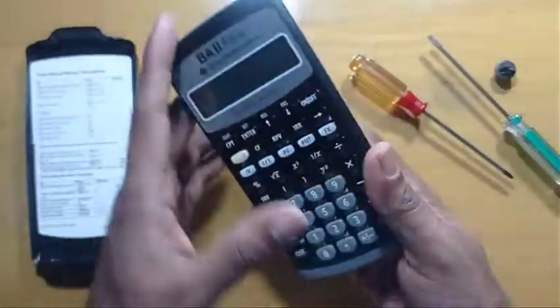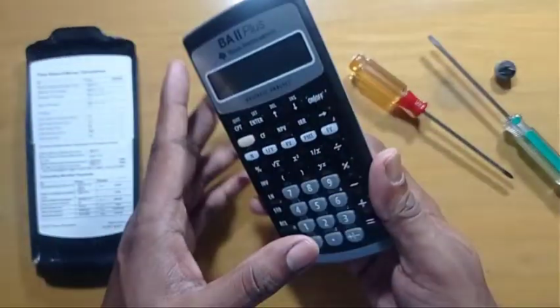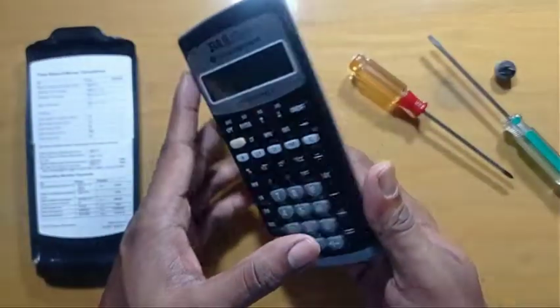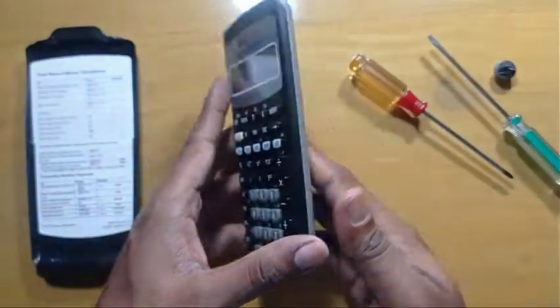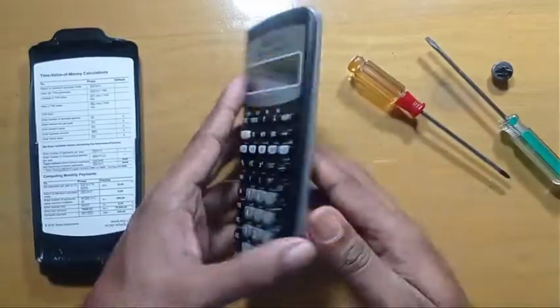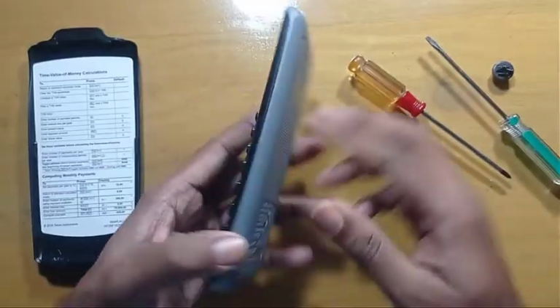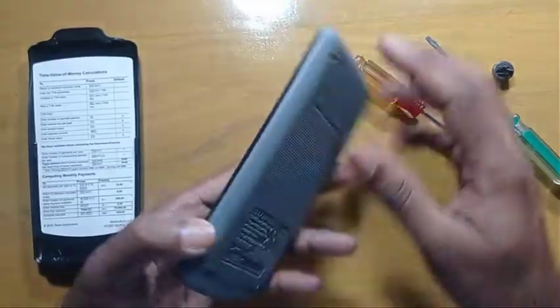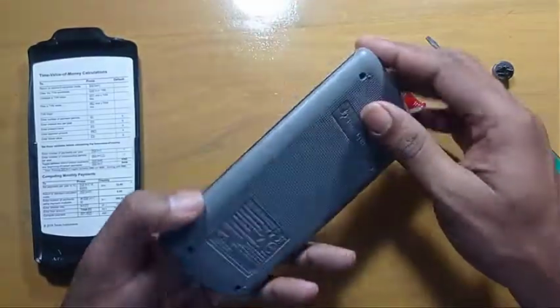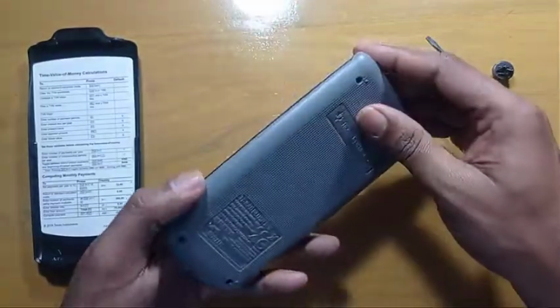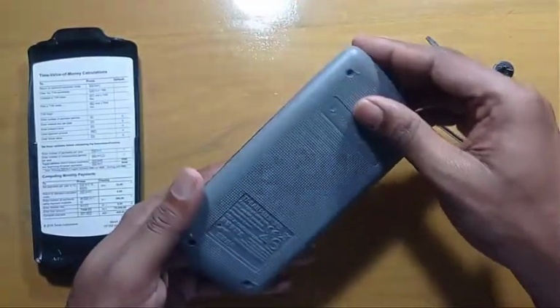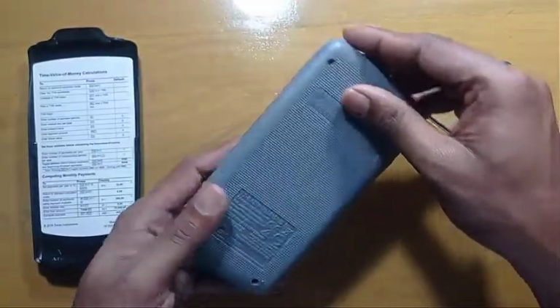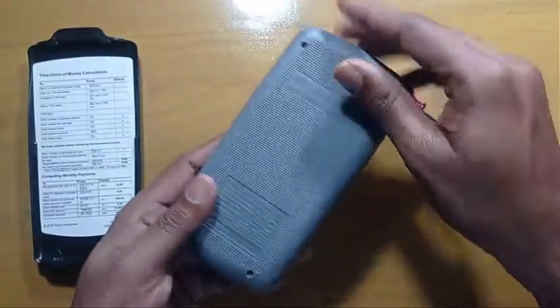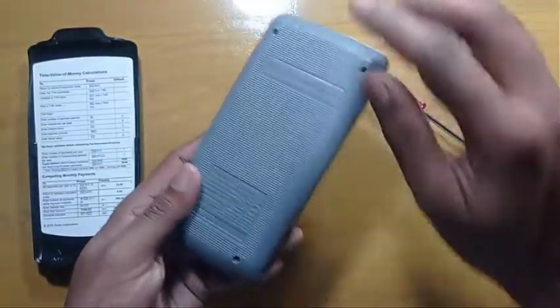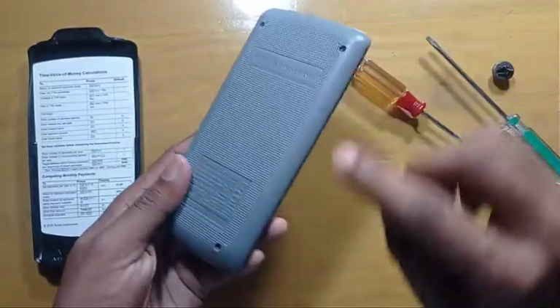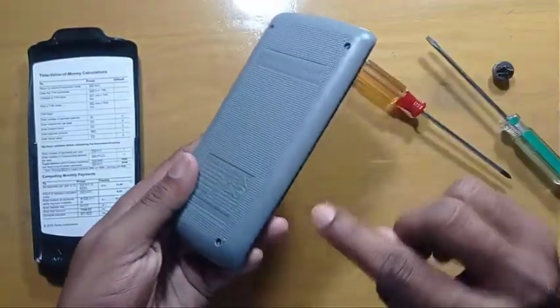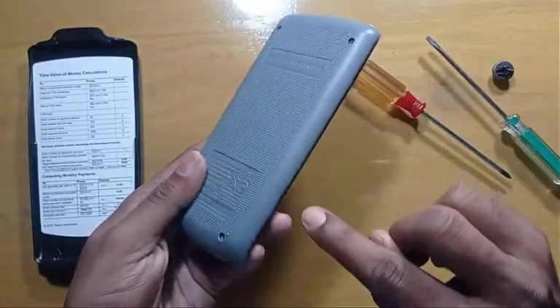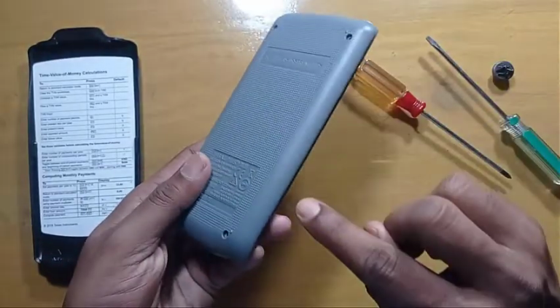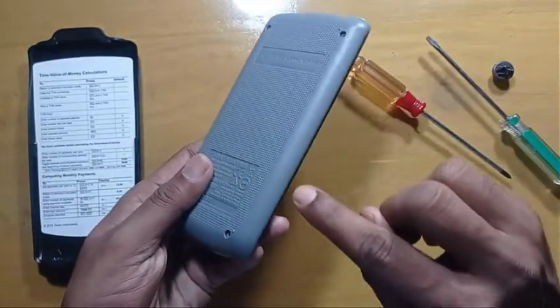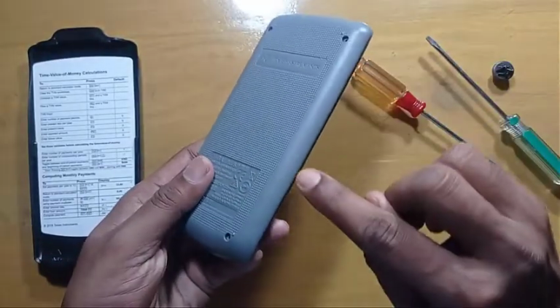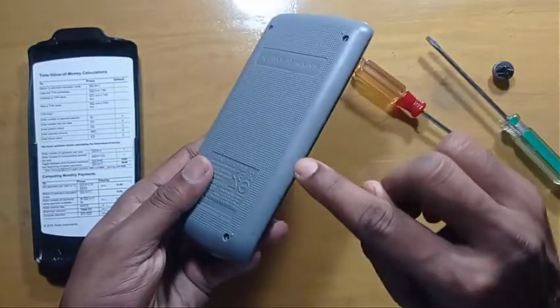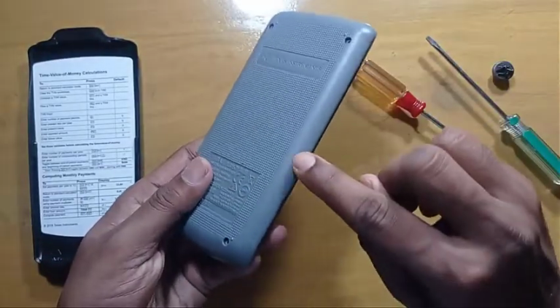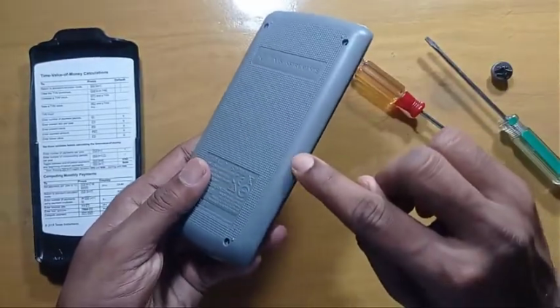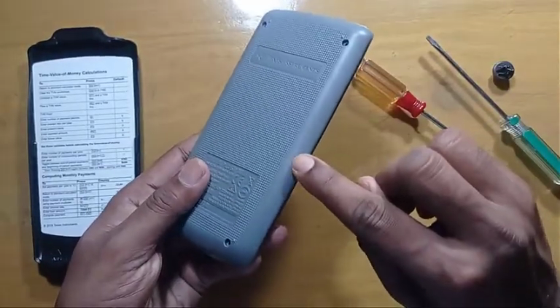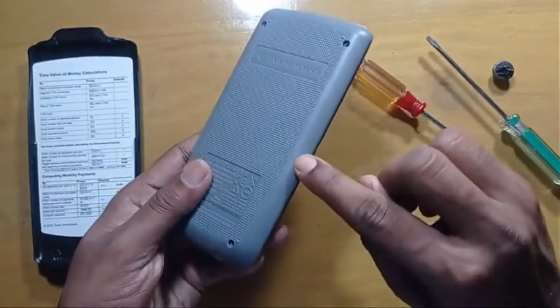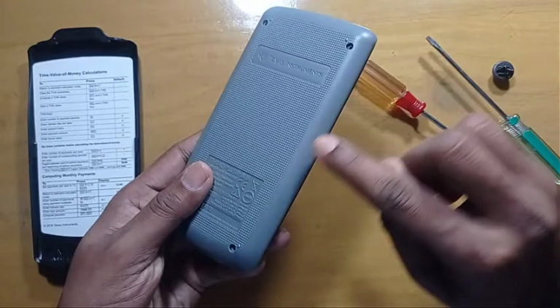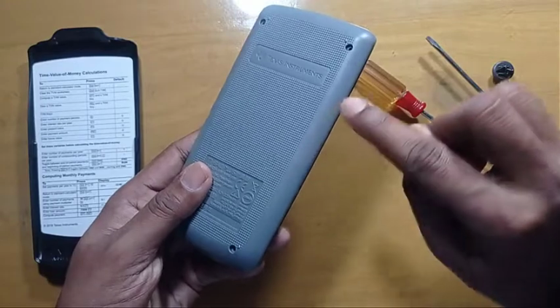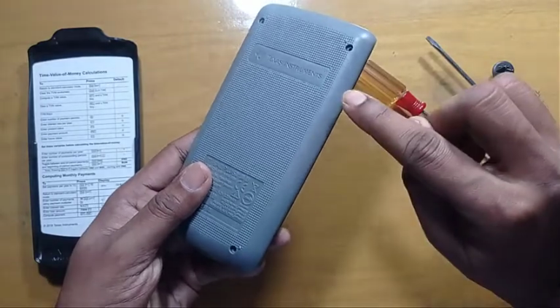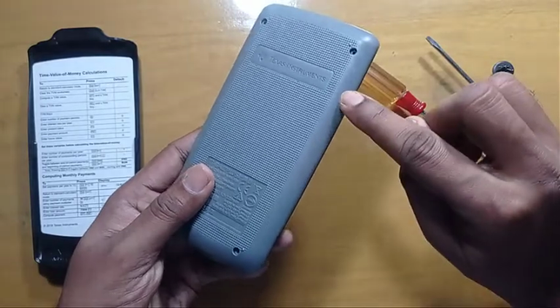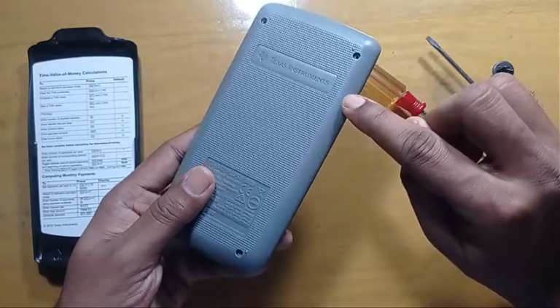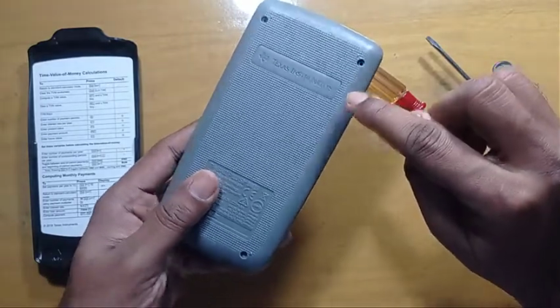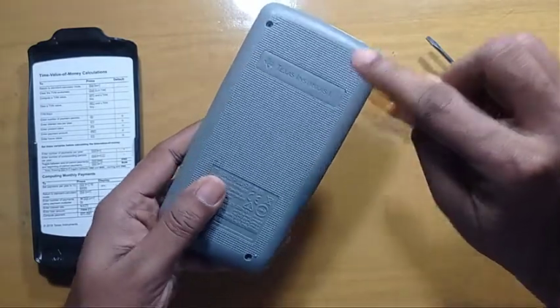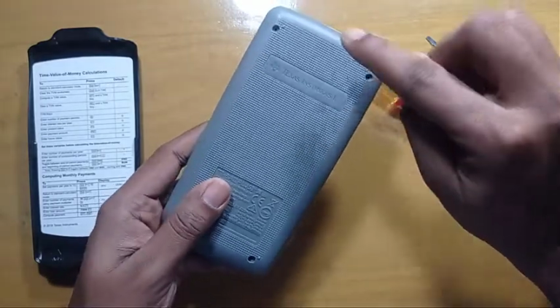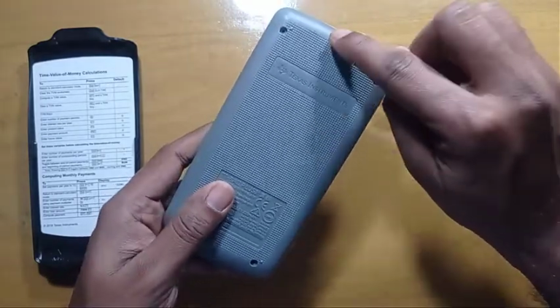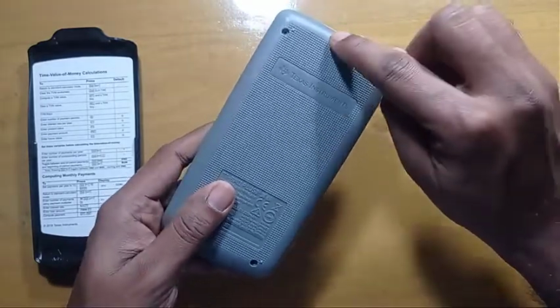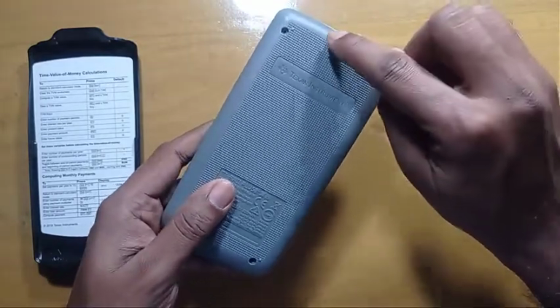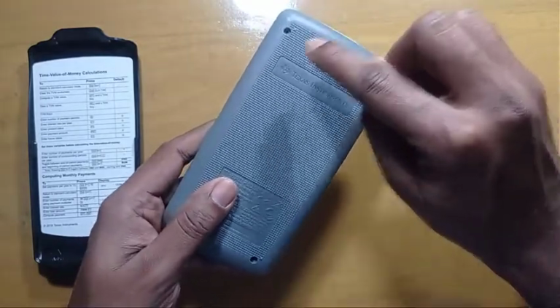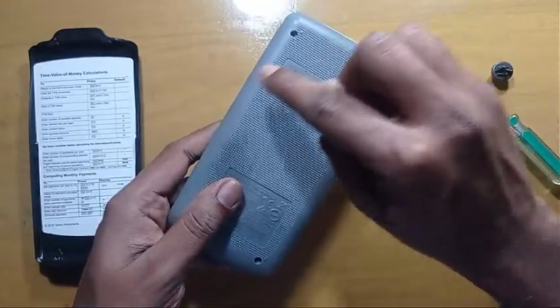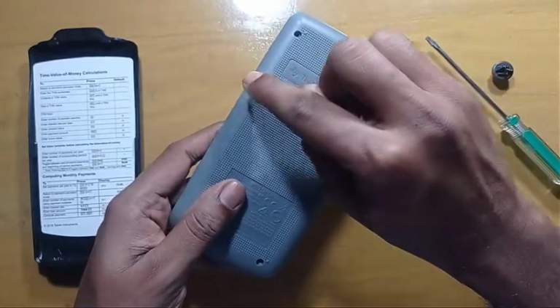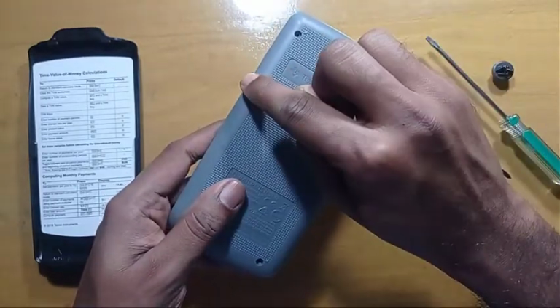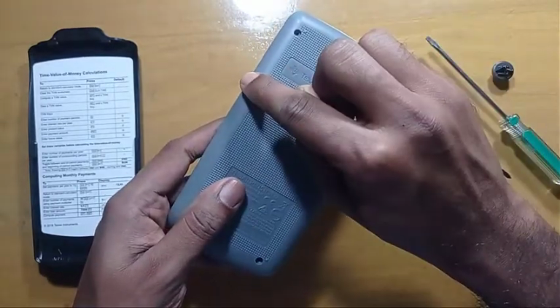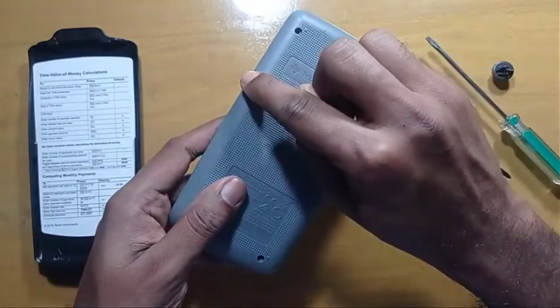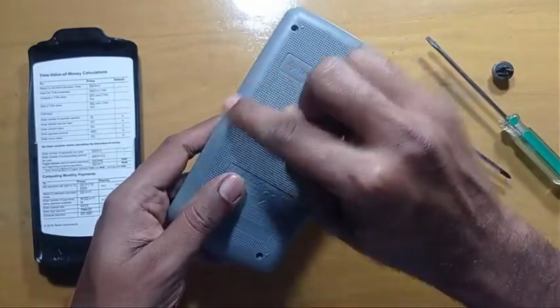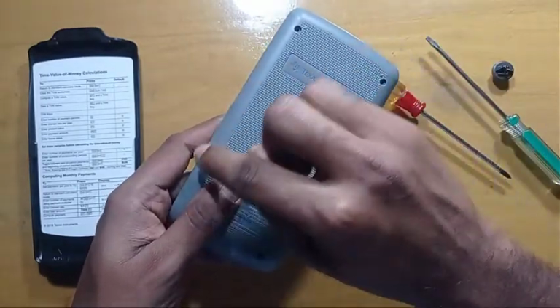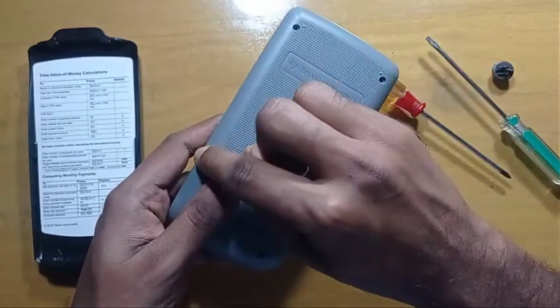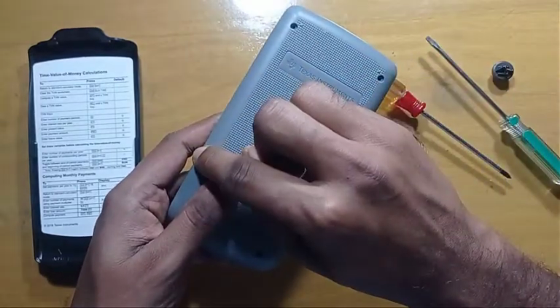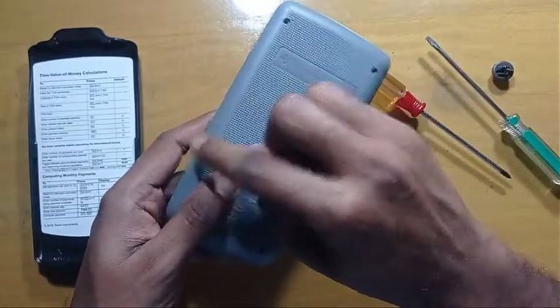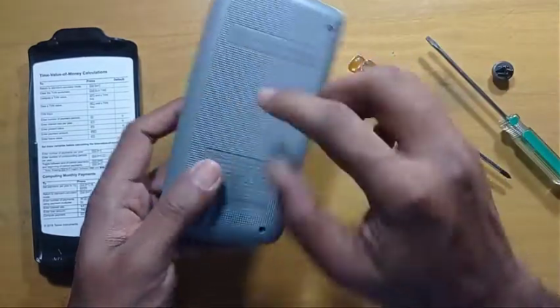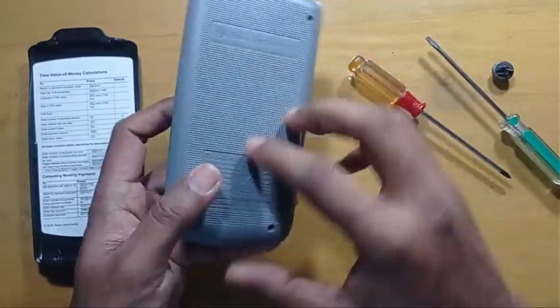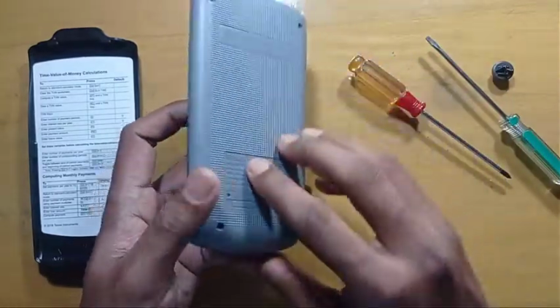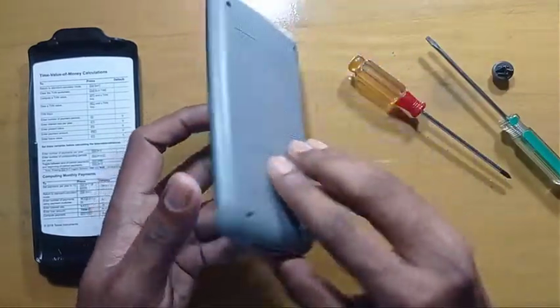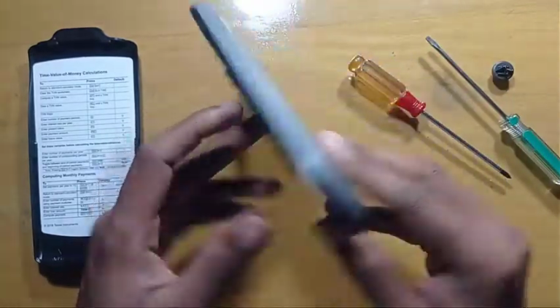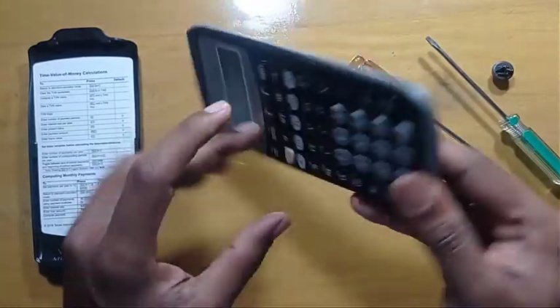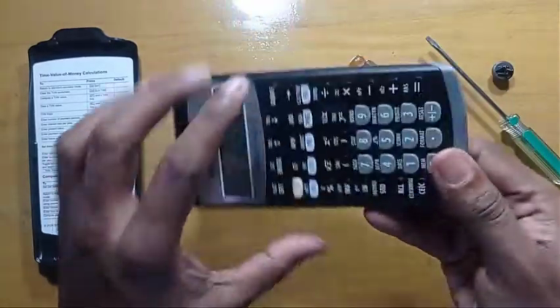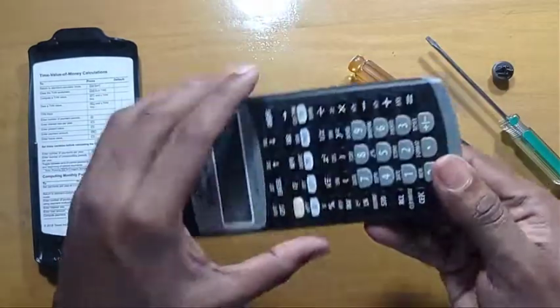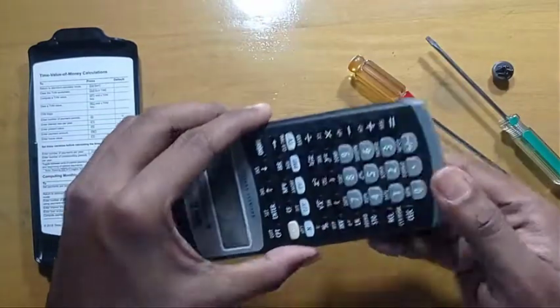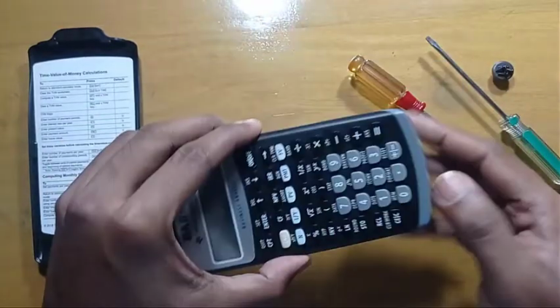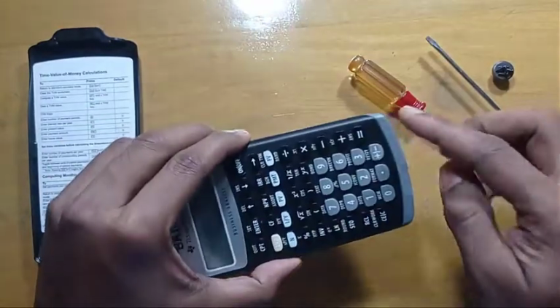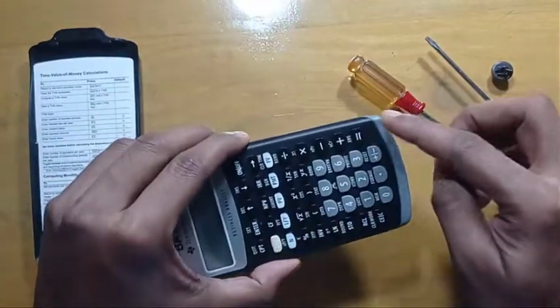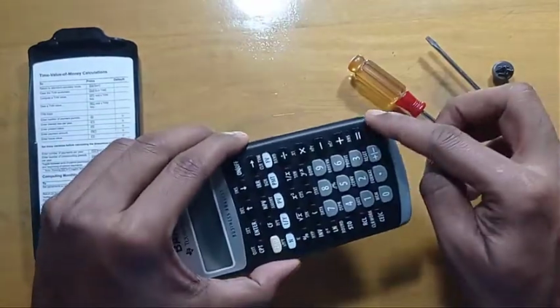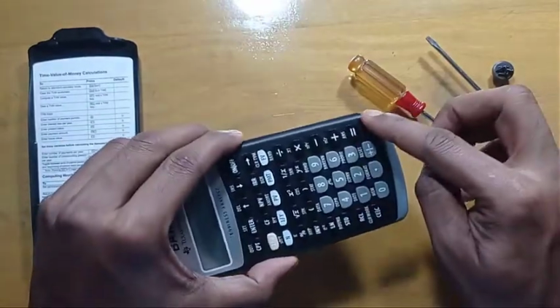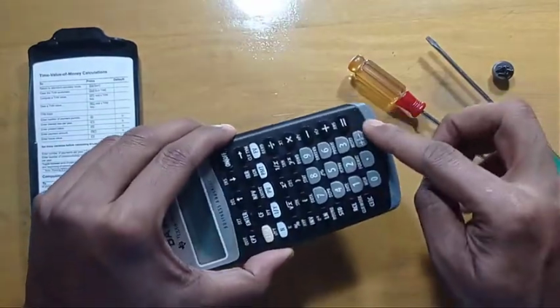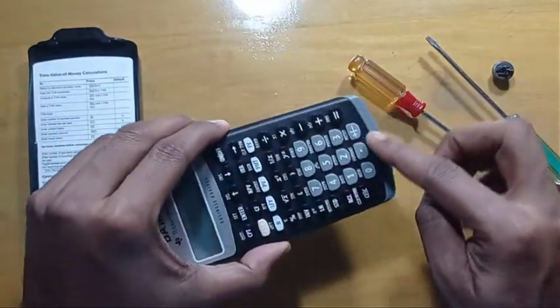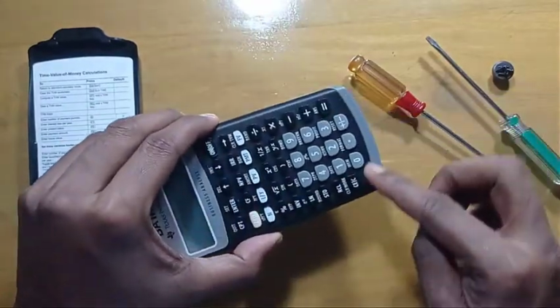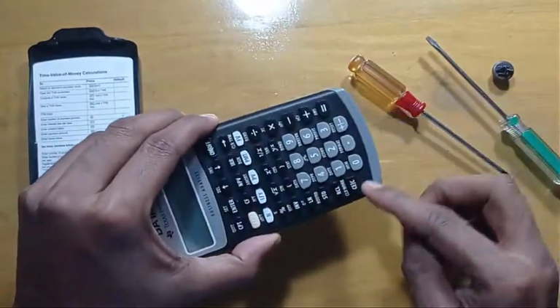Now, the teeth are here, here, here, here, and here. And overall, here.